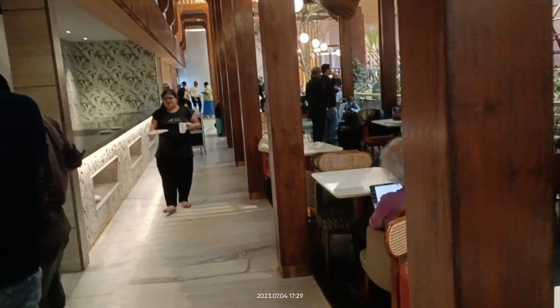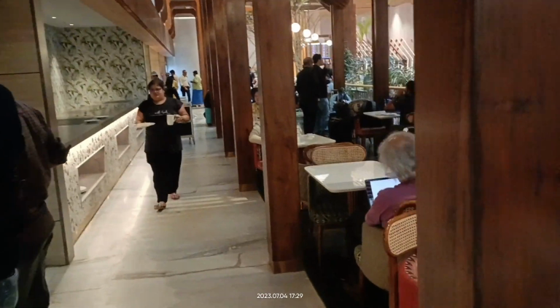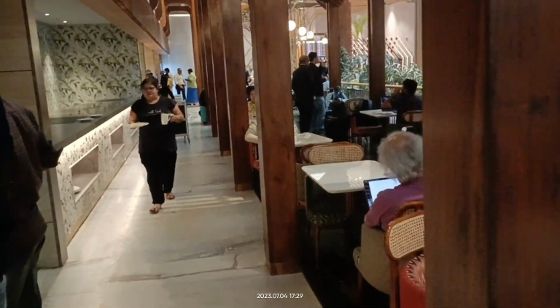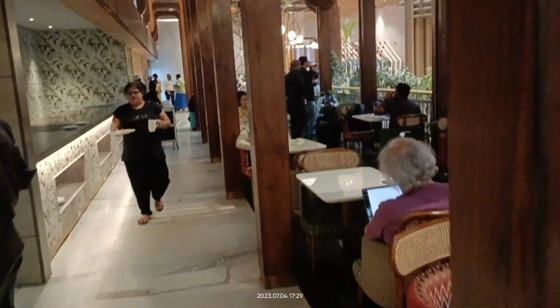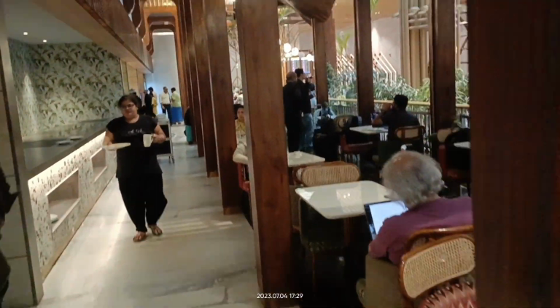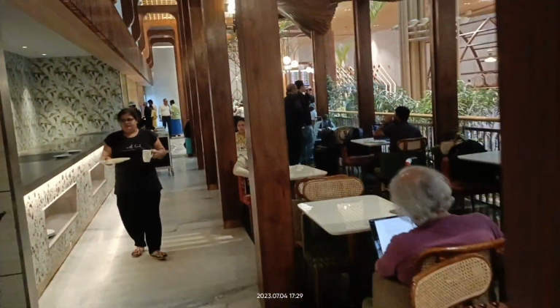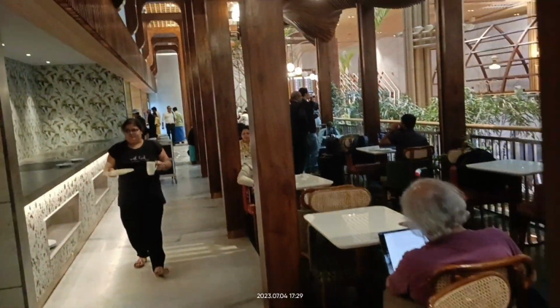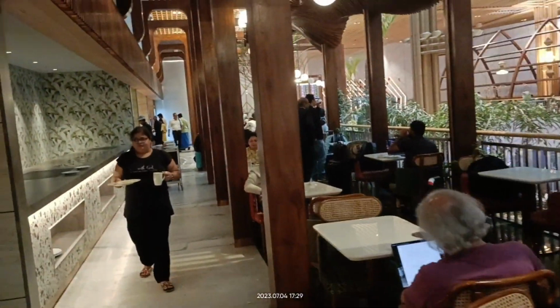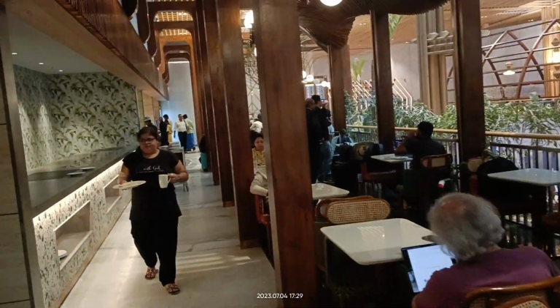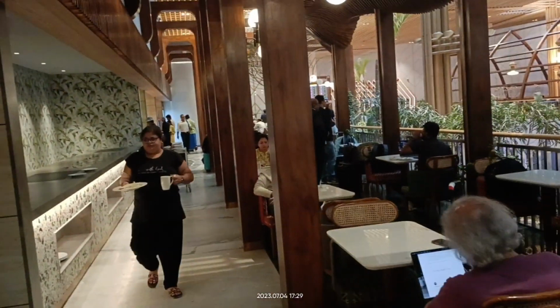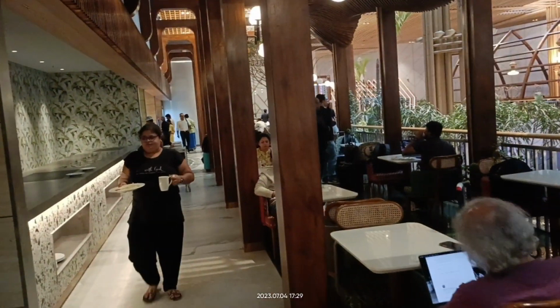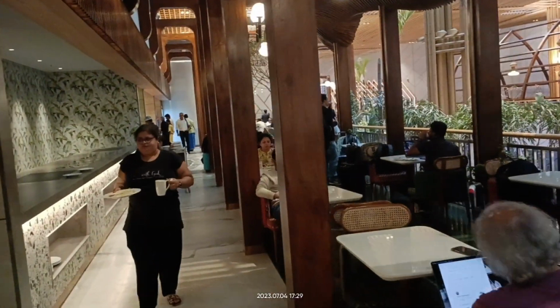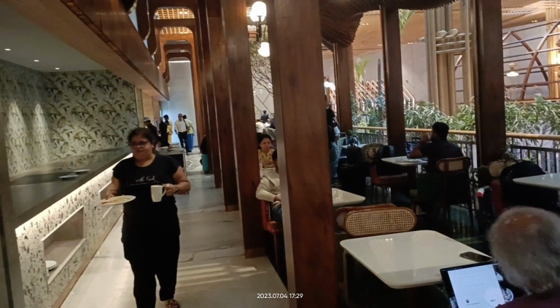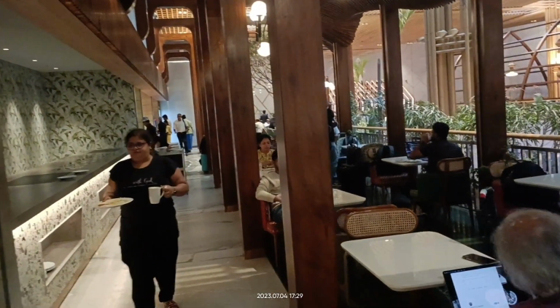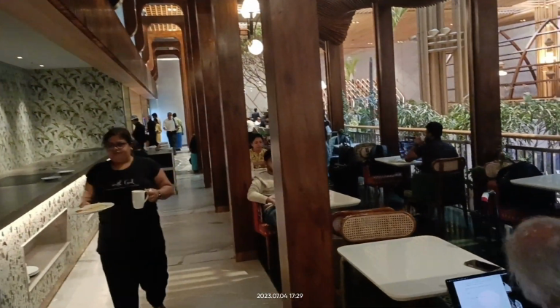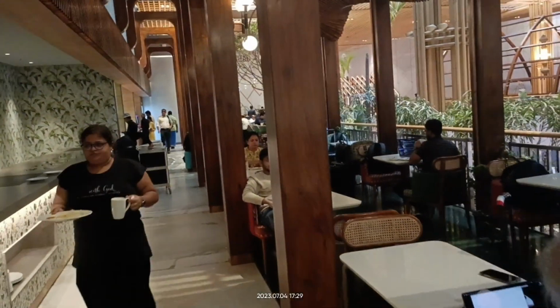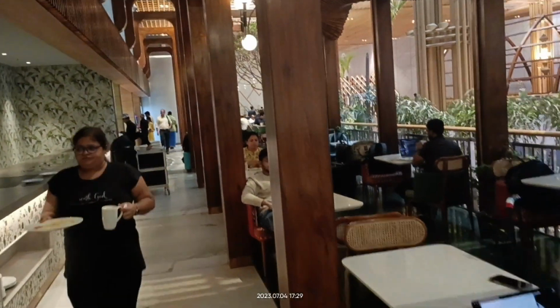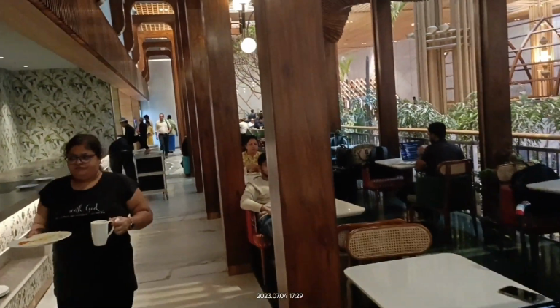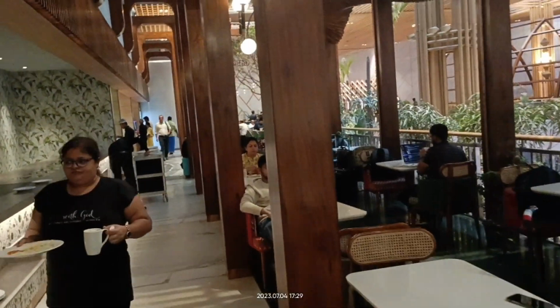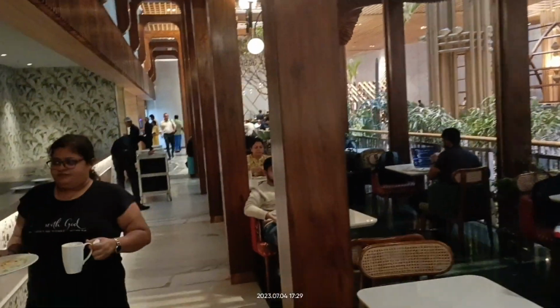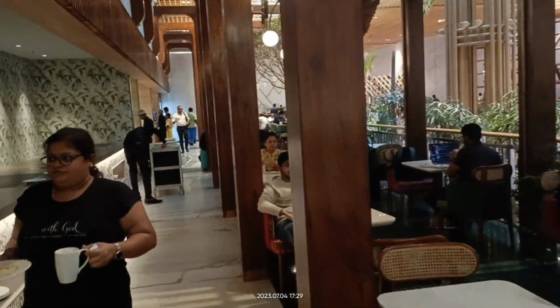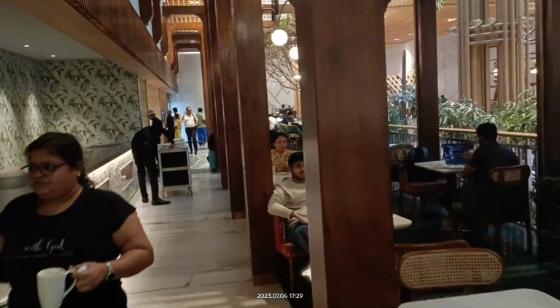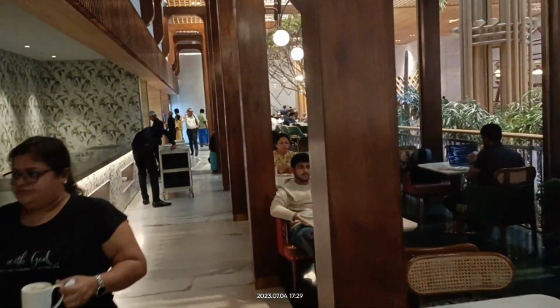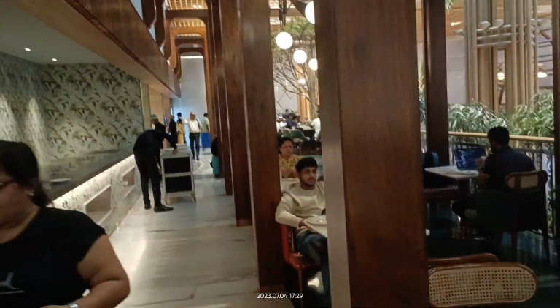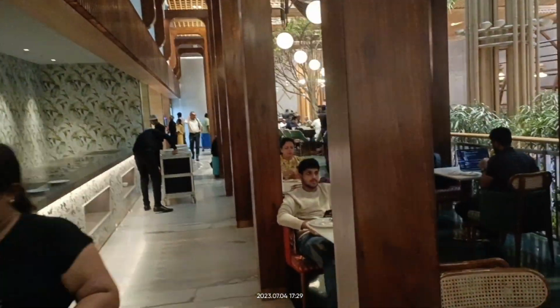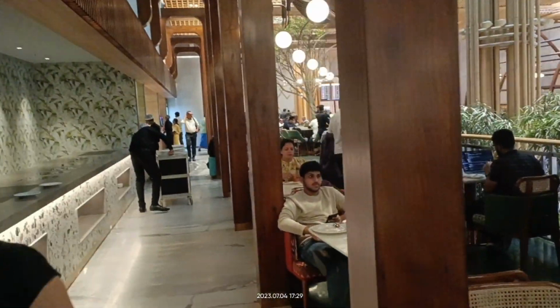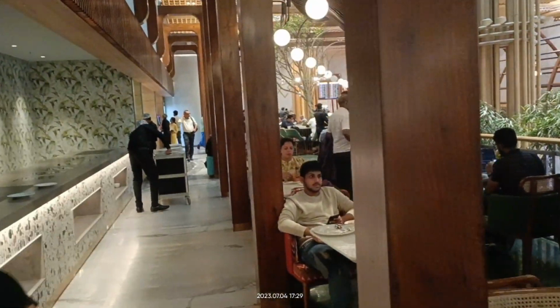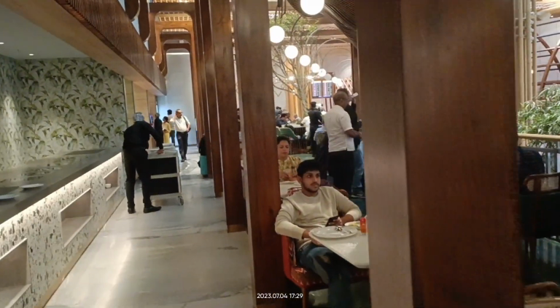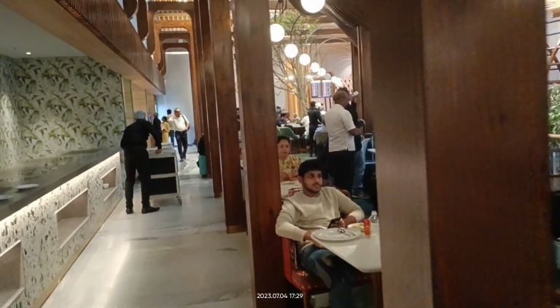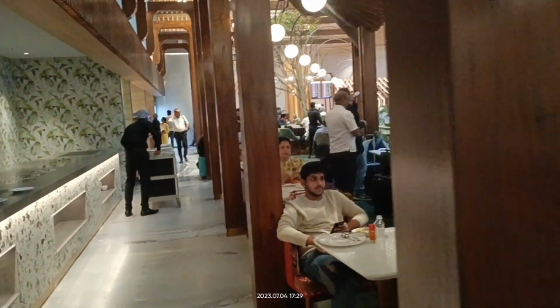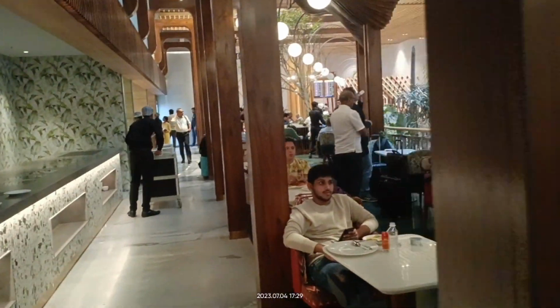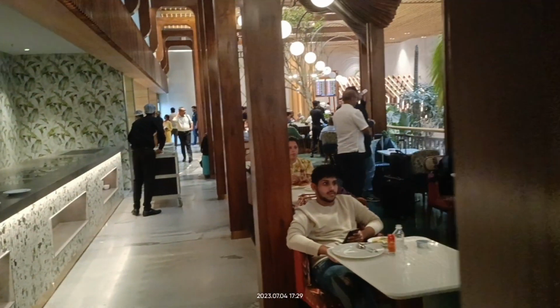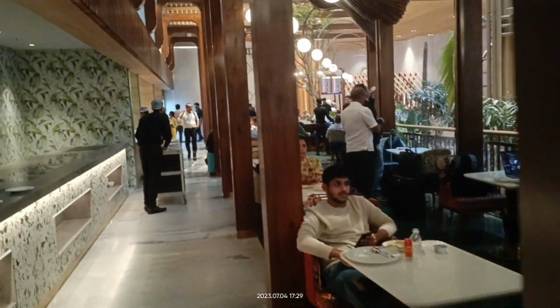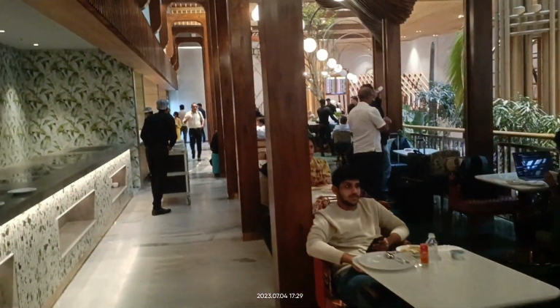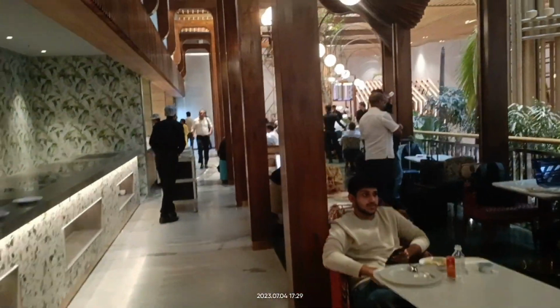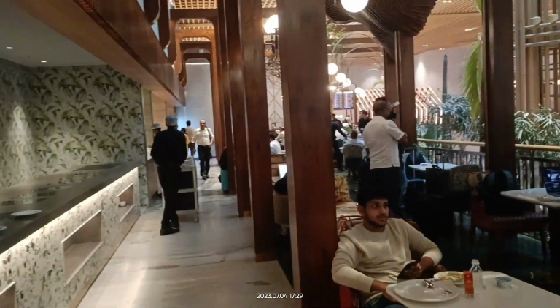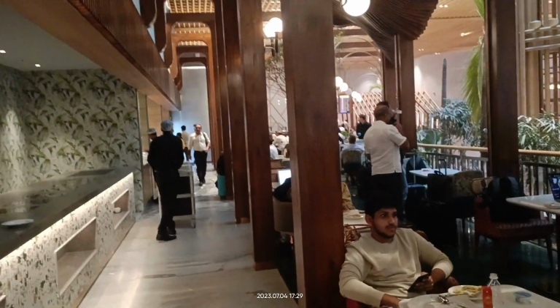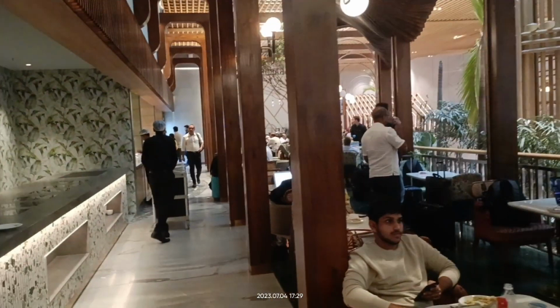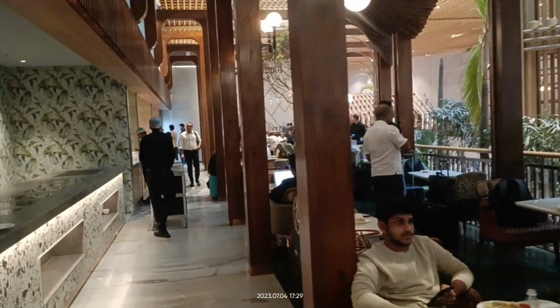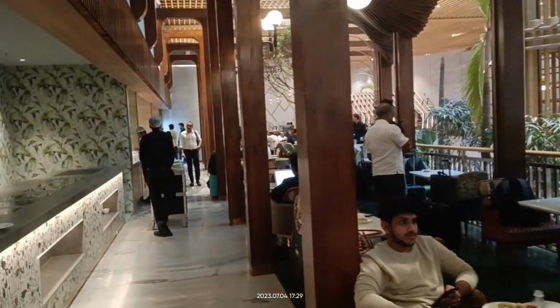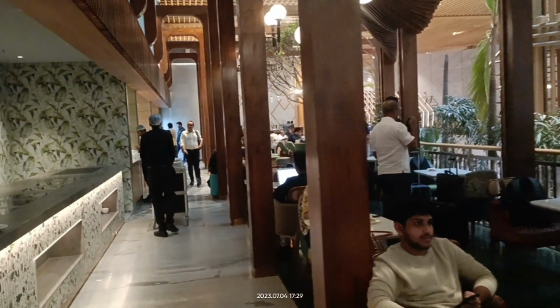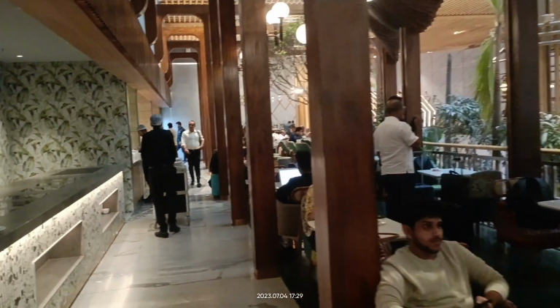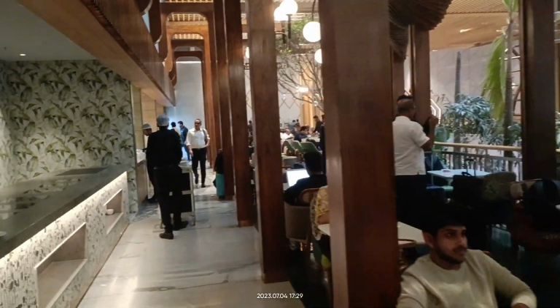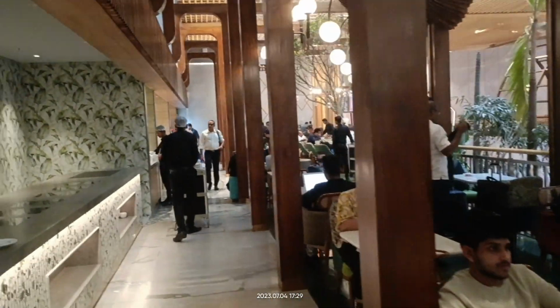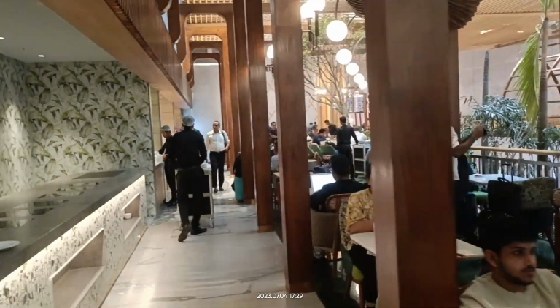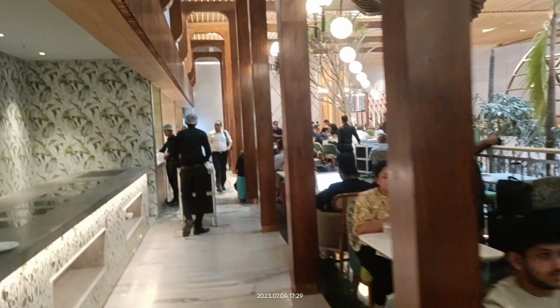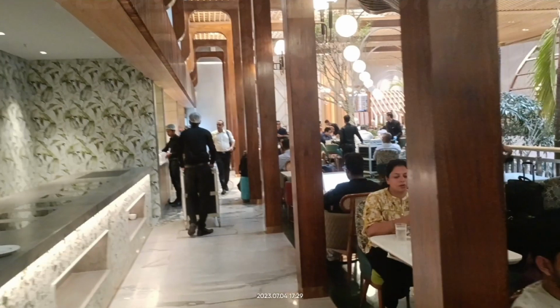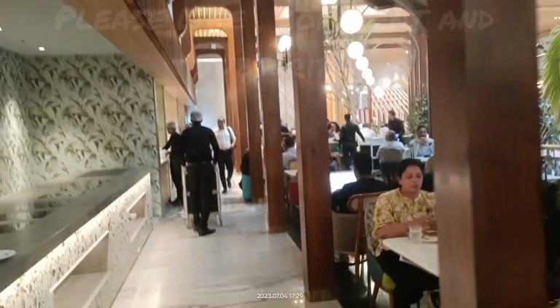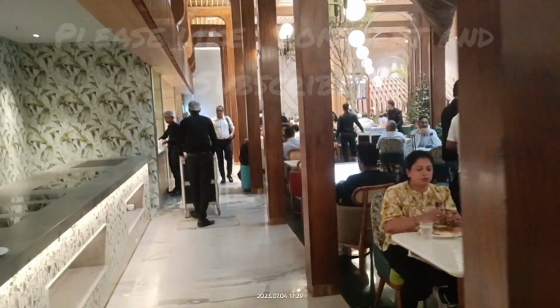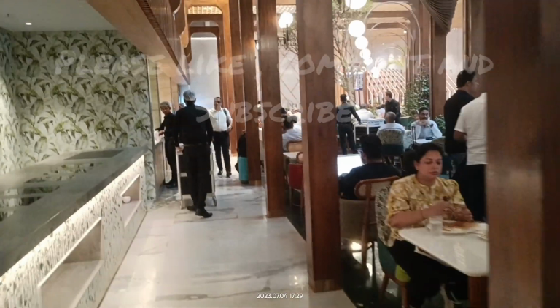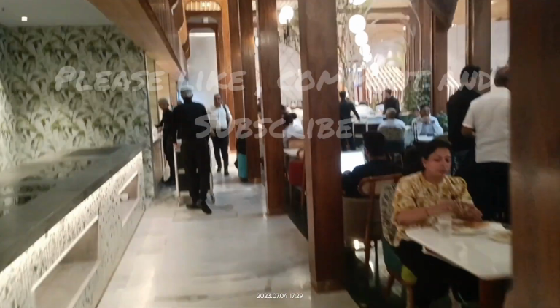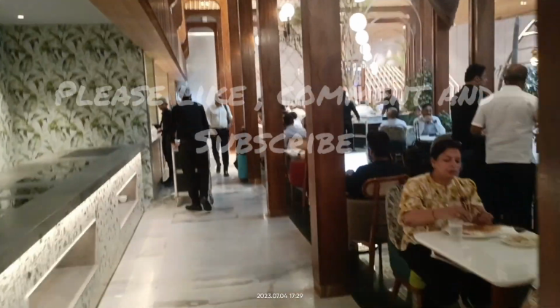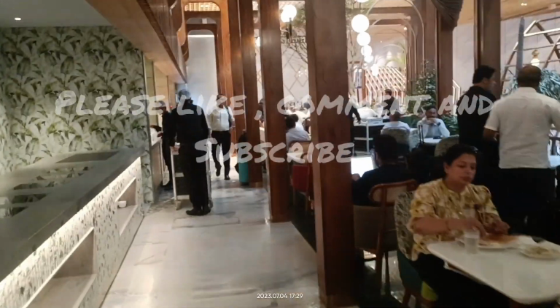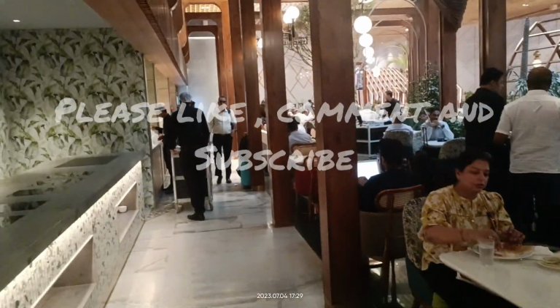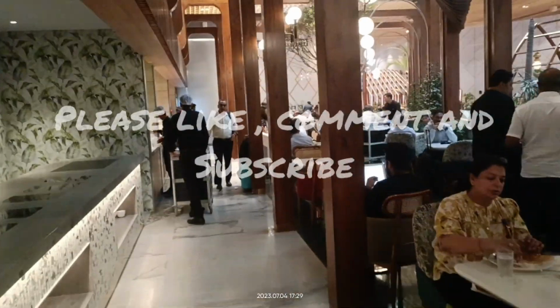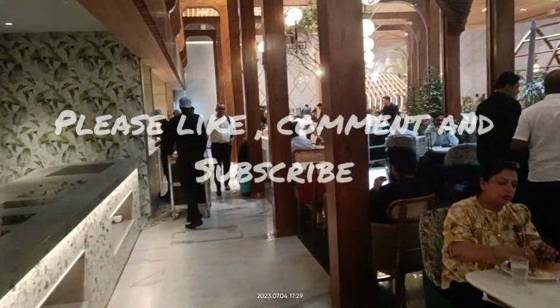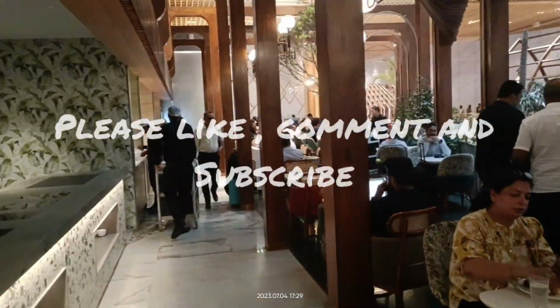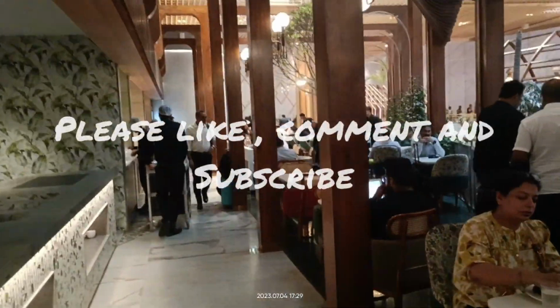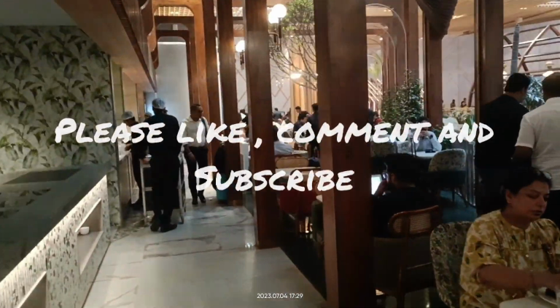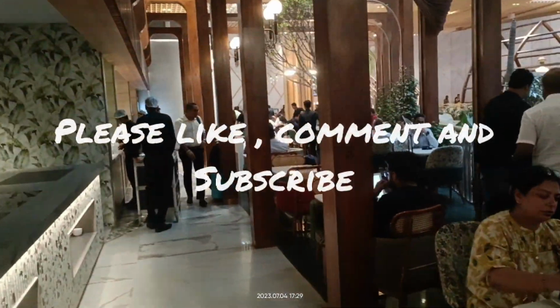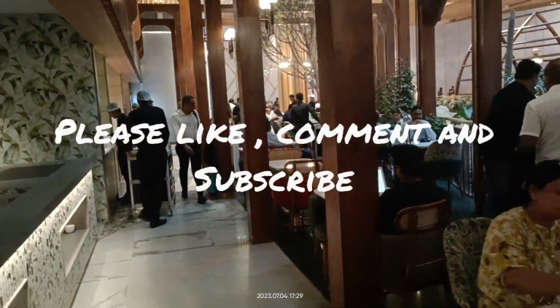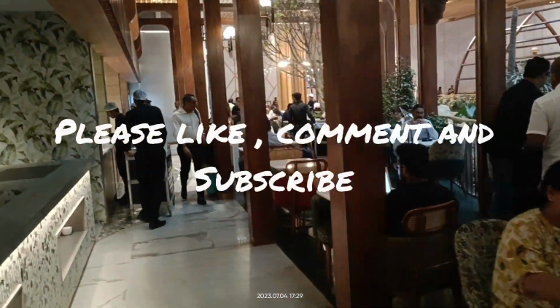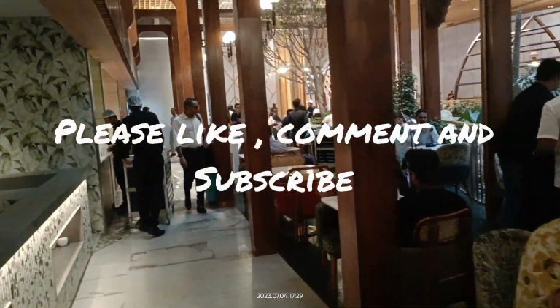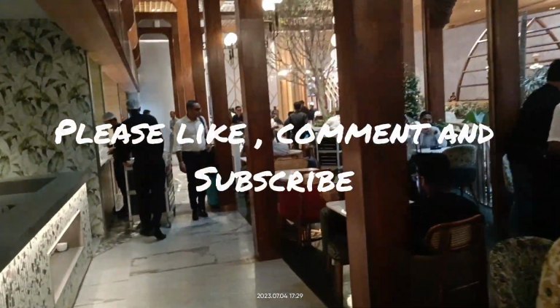The ambience is also very good — you can sit back and relax. If you like this video, please subscribe, like, comment, and share. Thank you for watching.